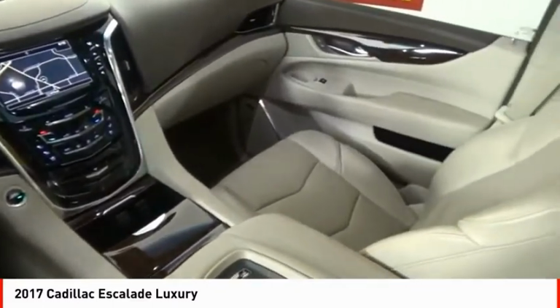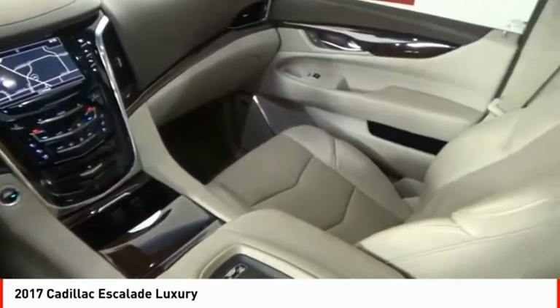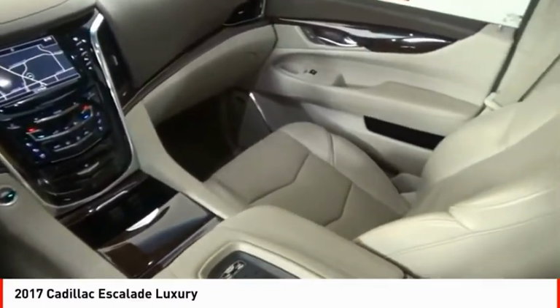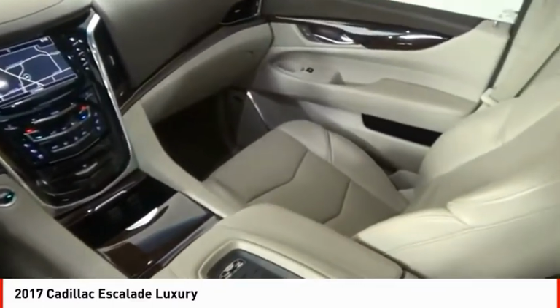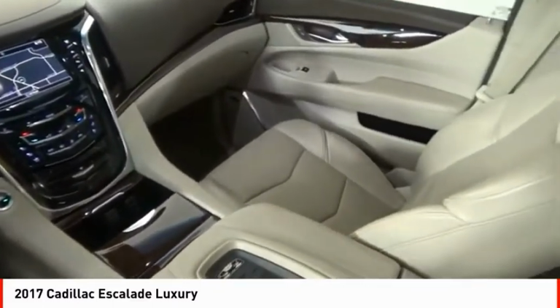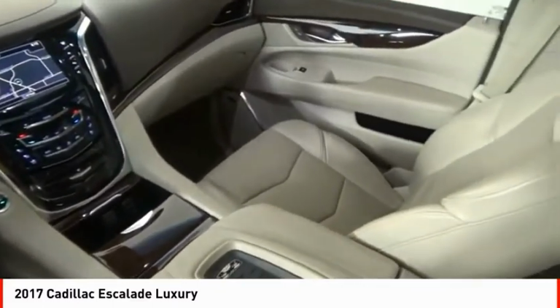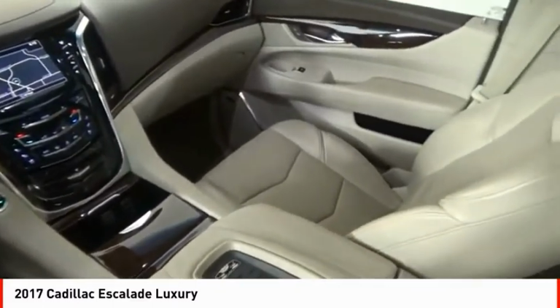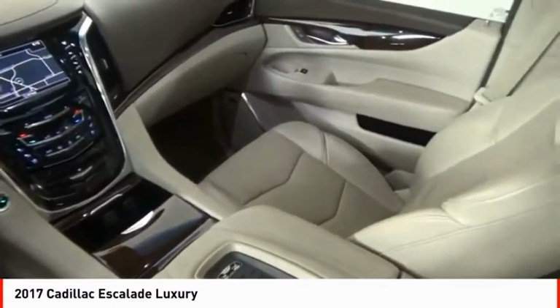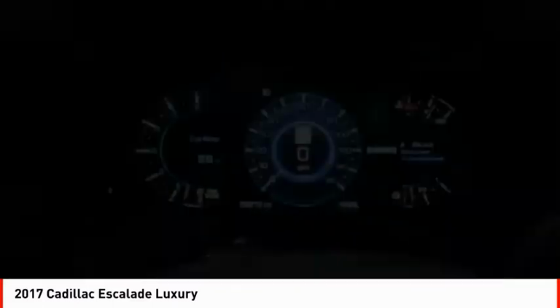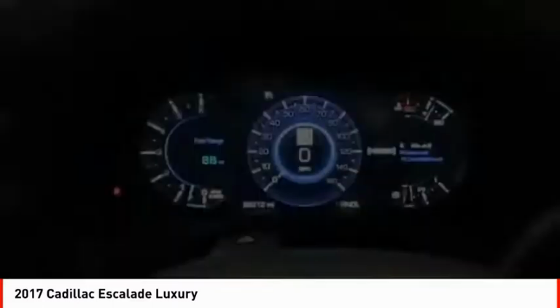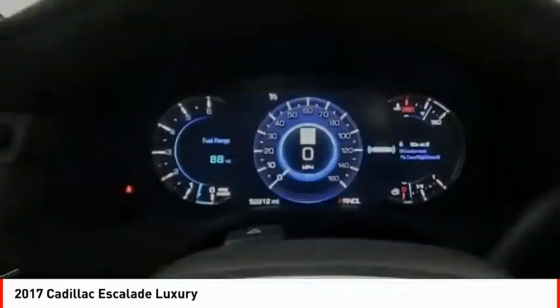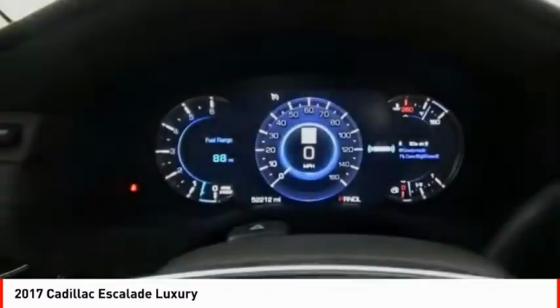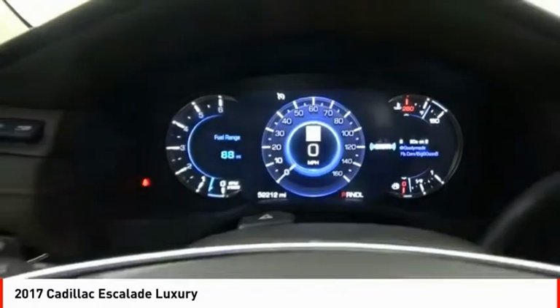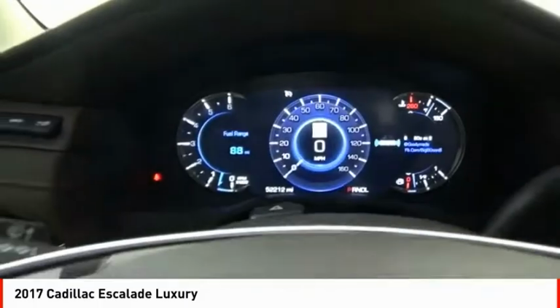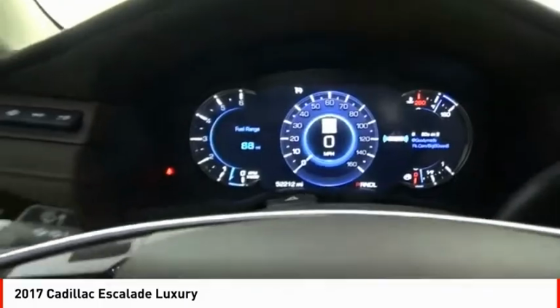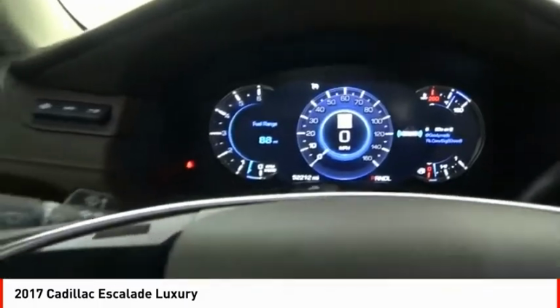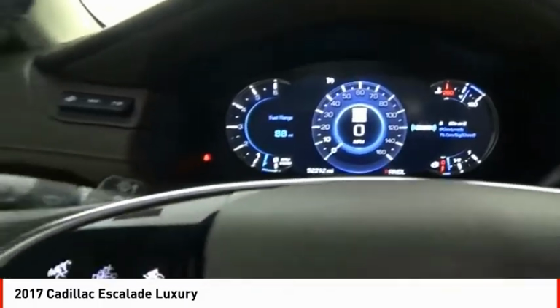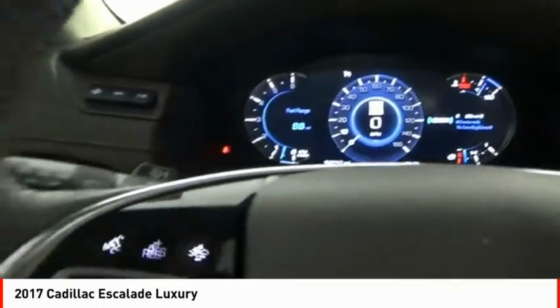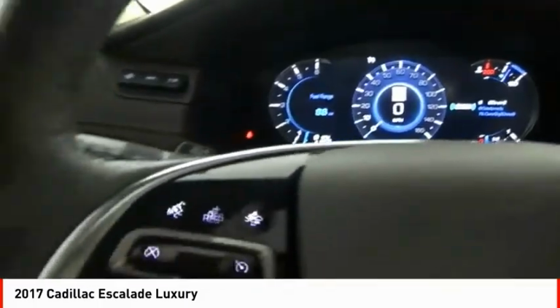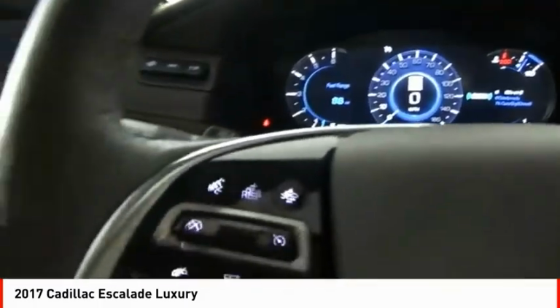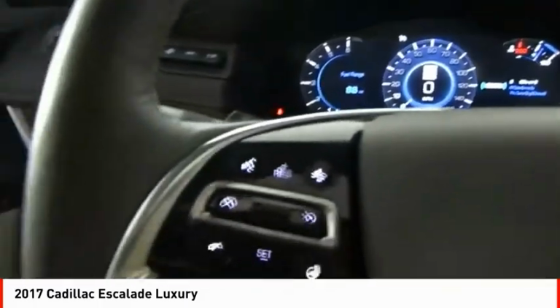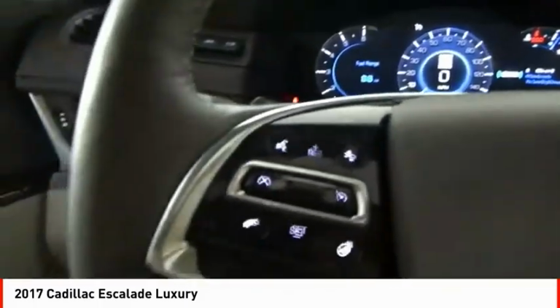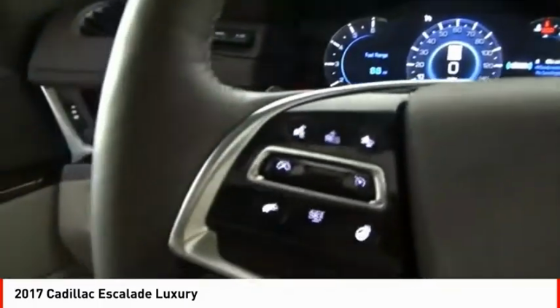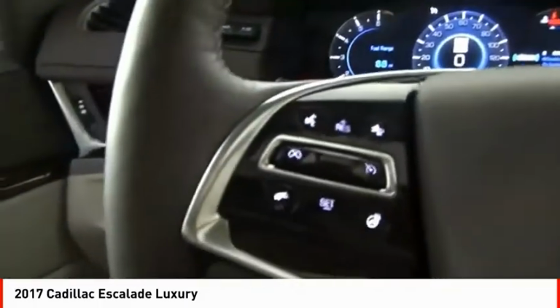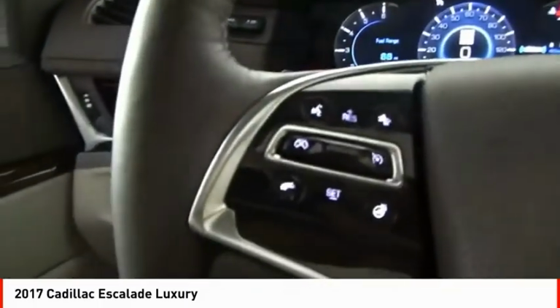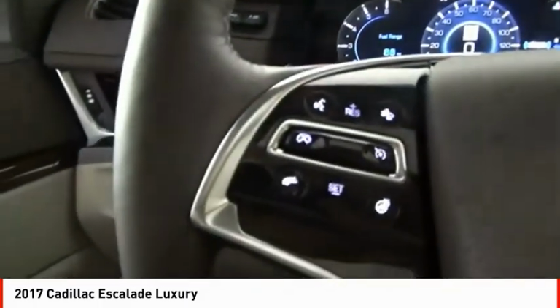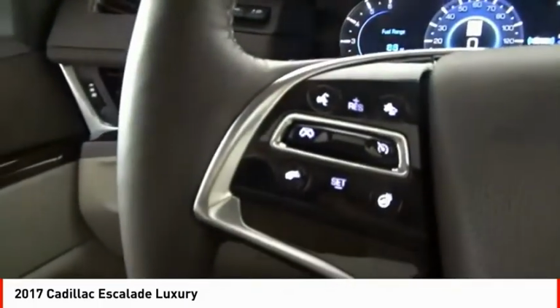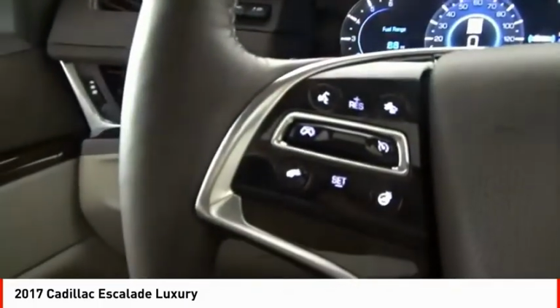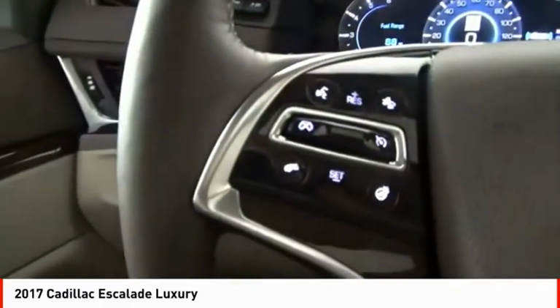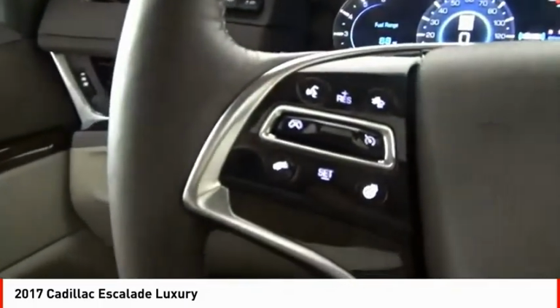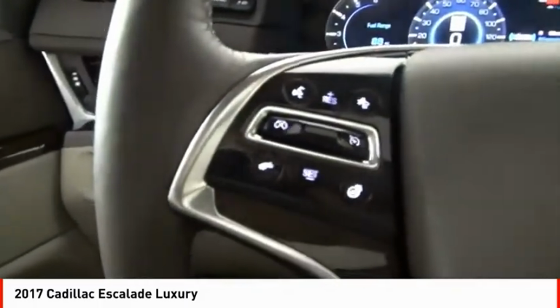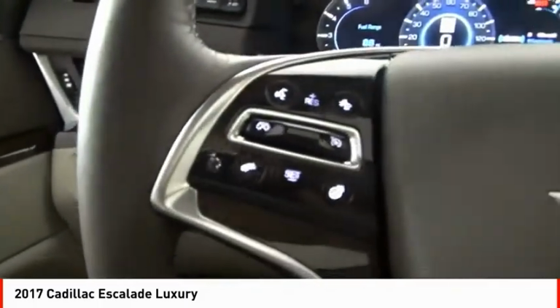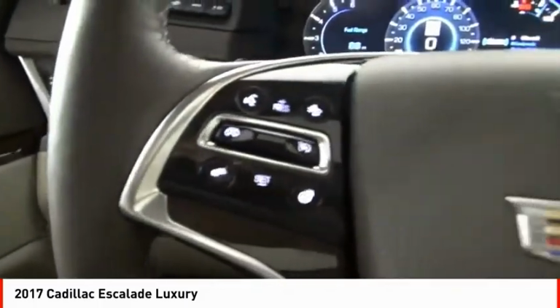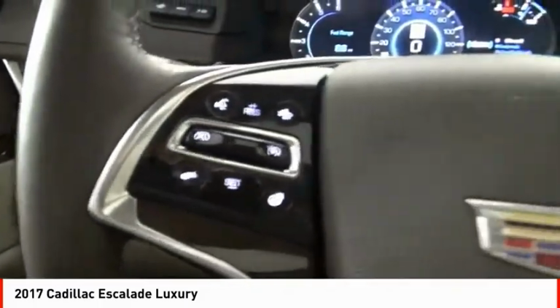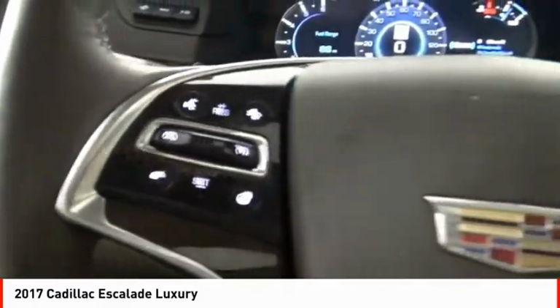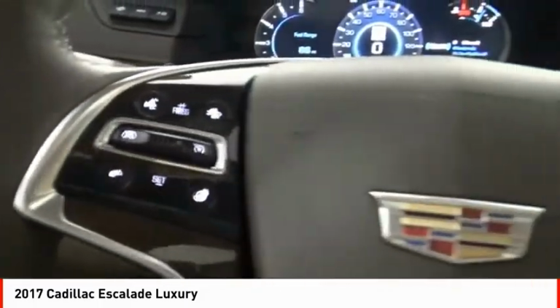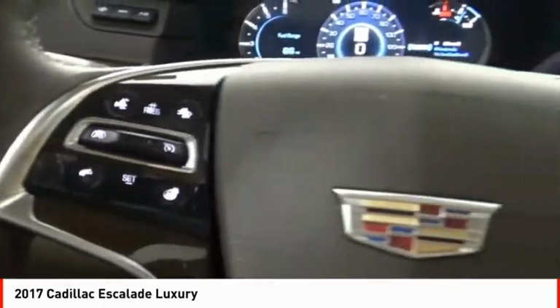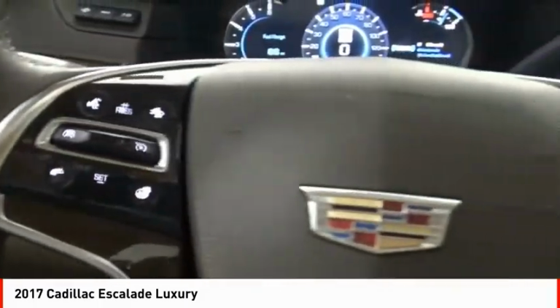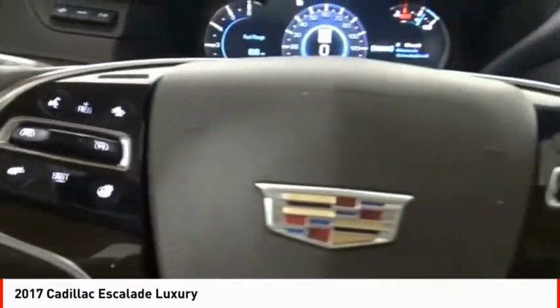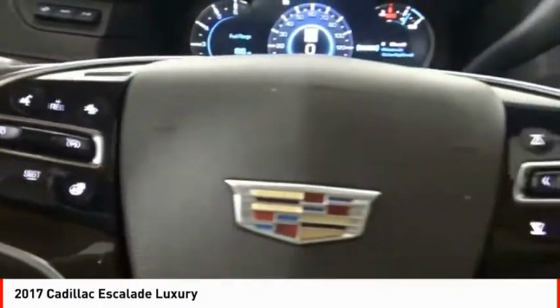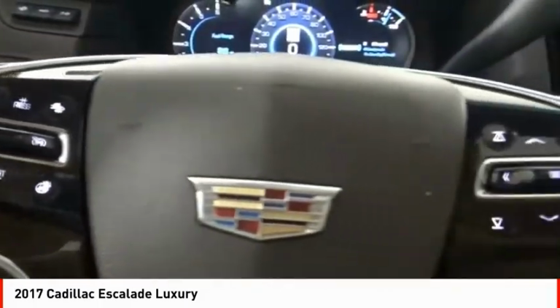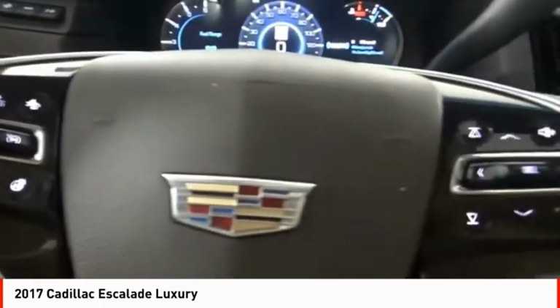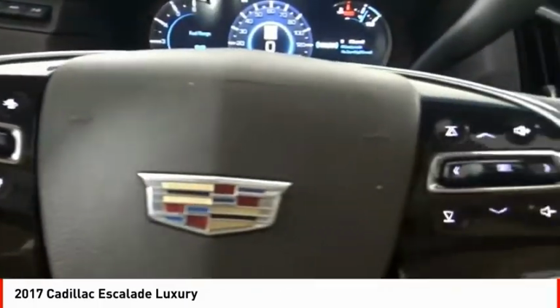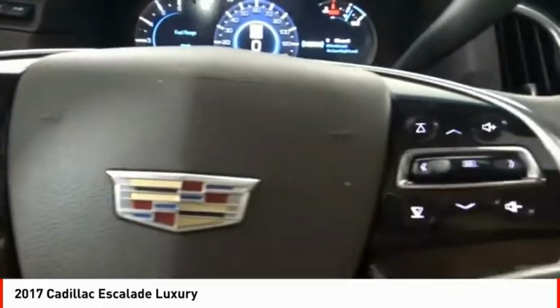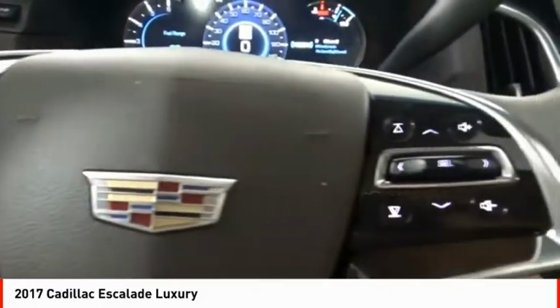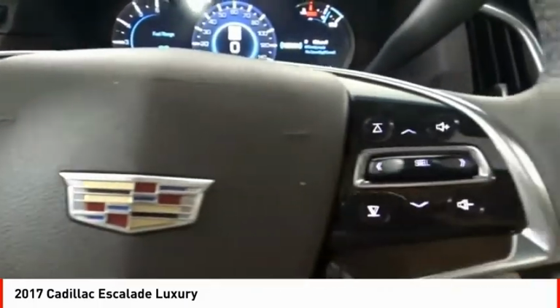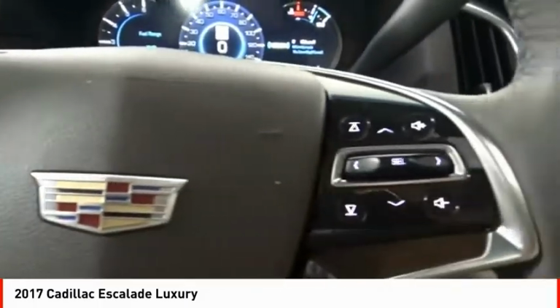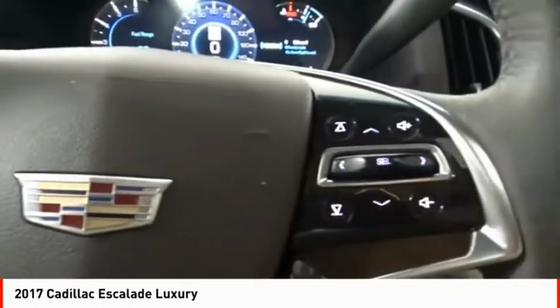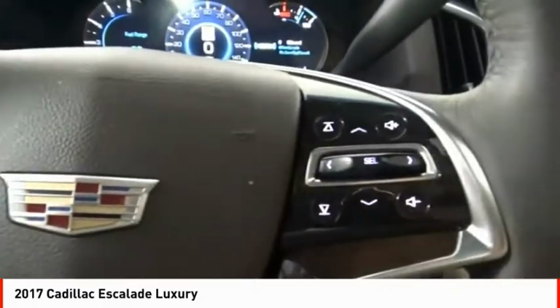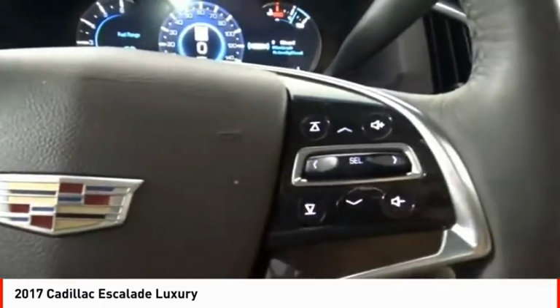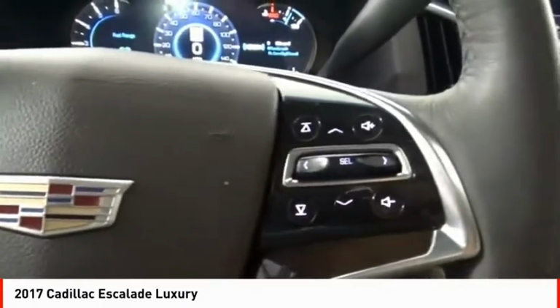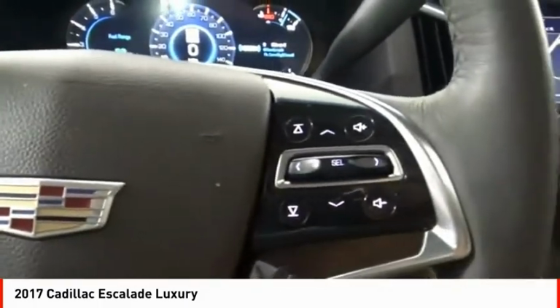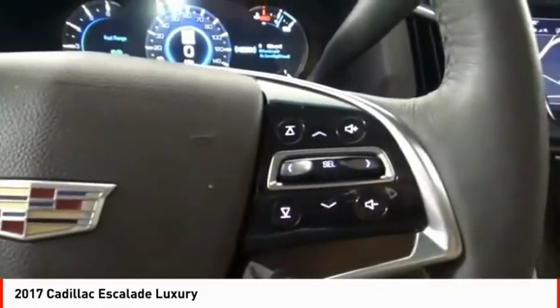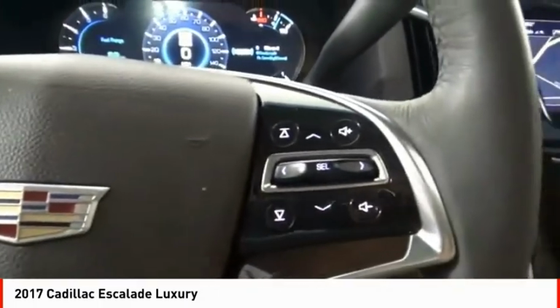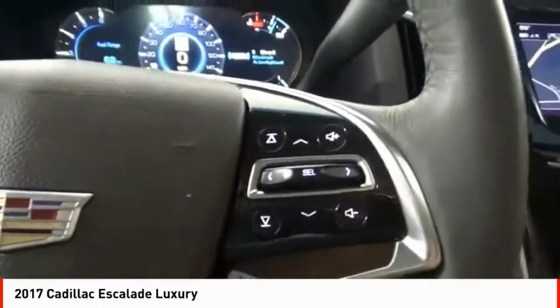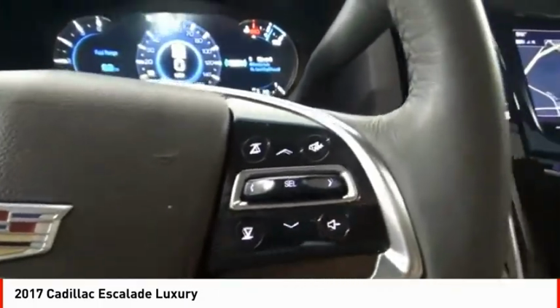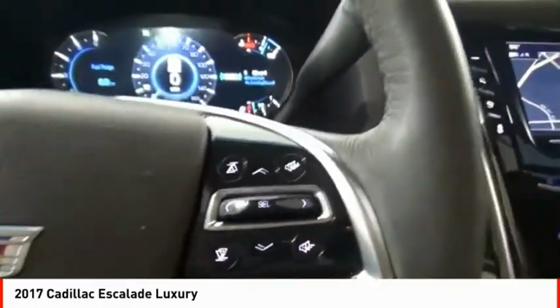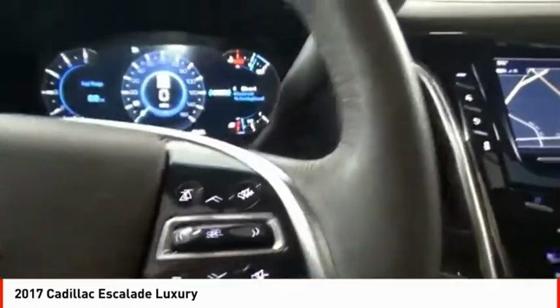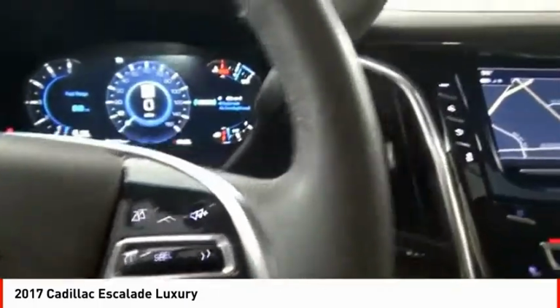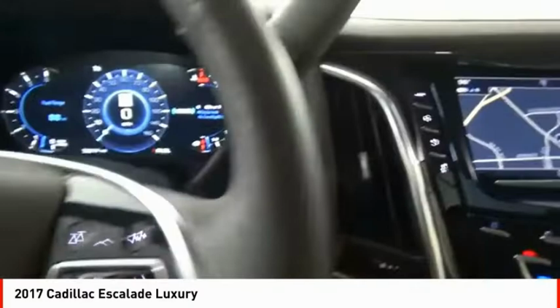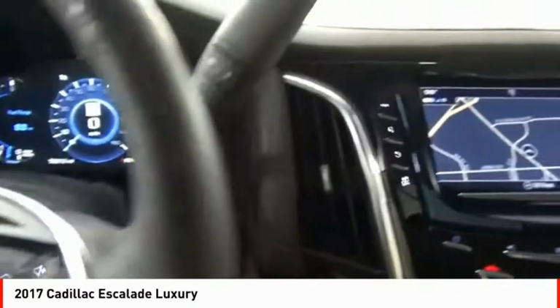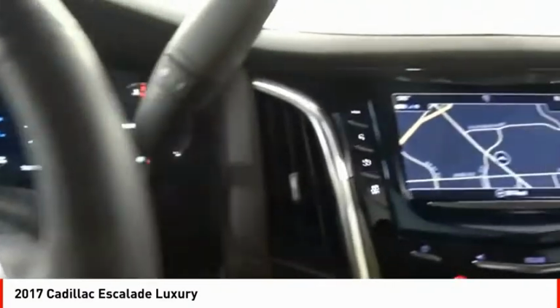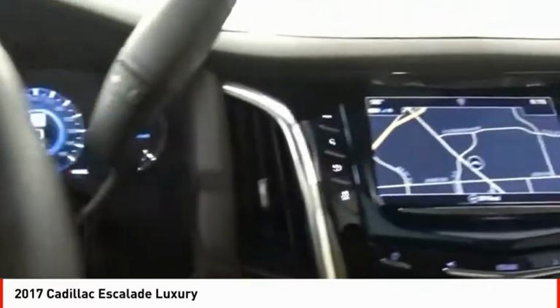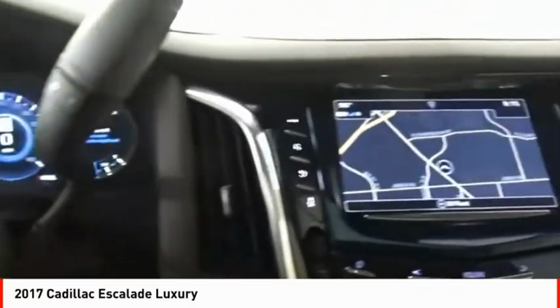Active grille shutters, traction control, stability control, roll stability control, front suspension type: strut.